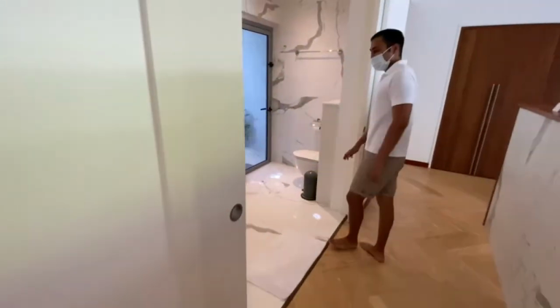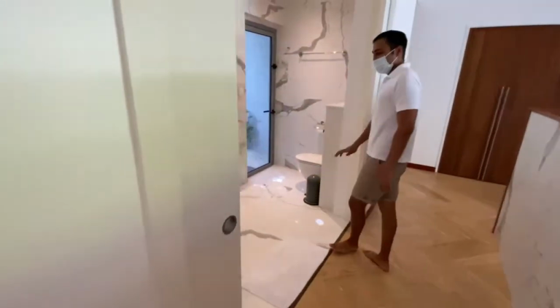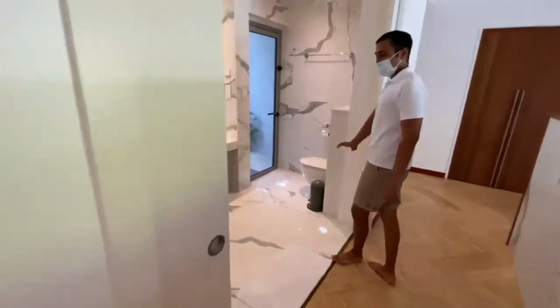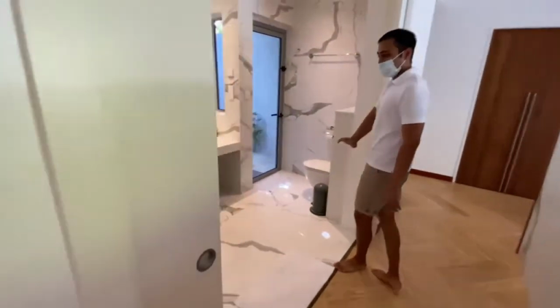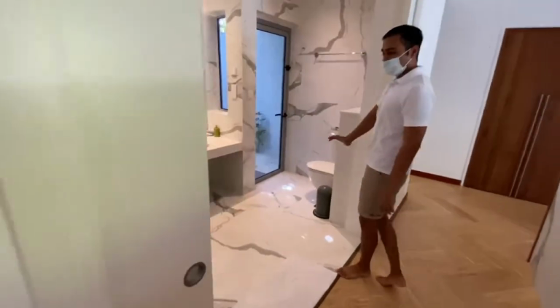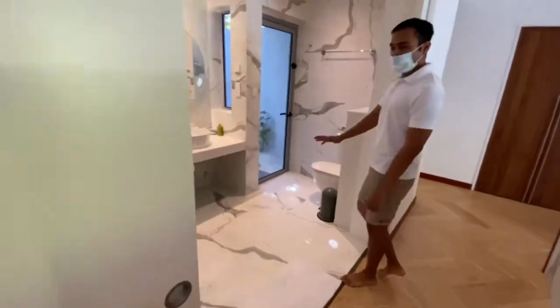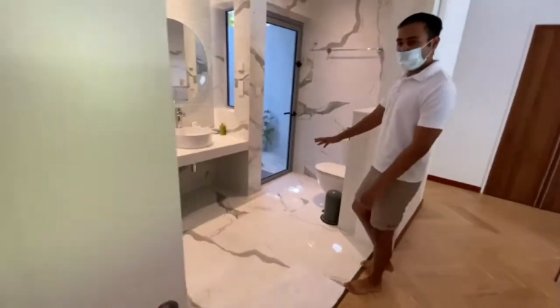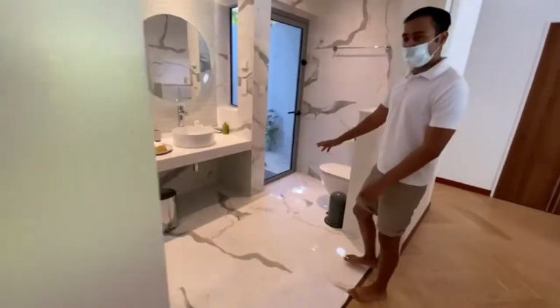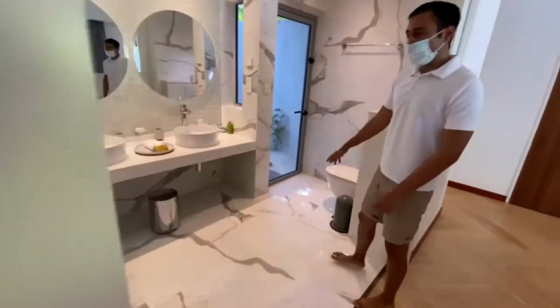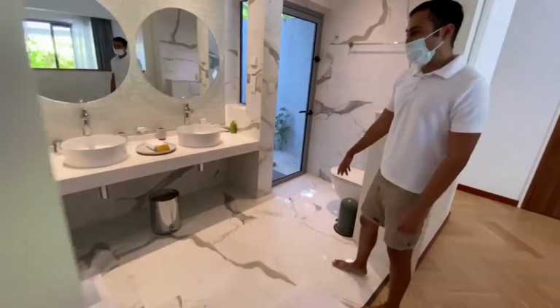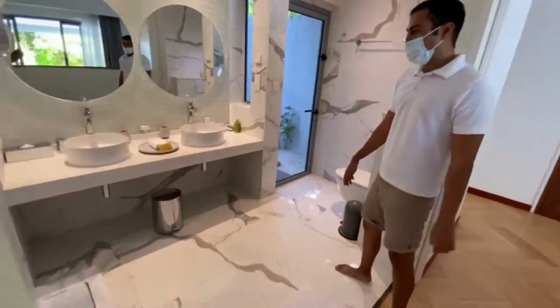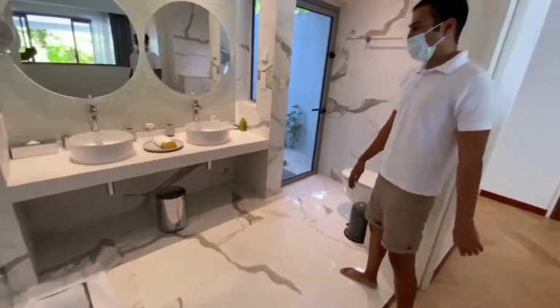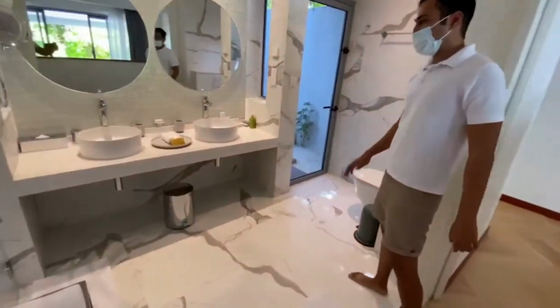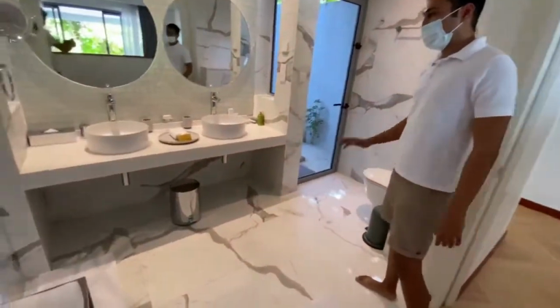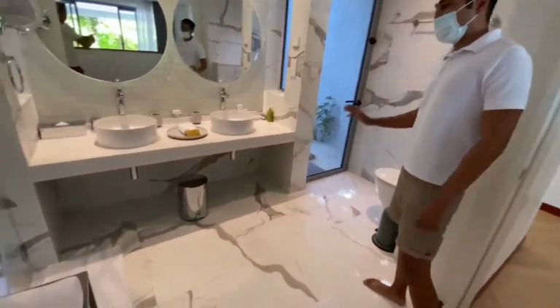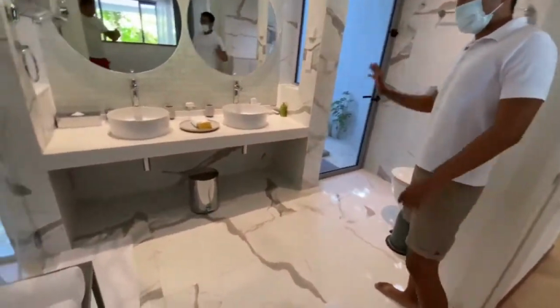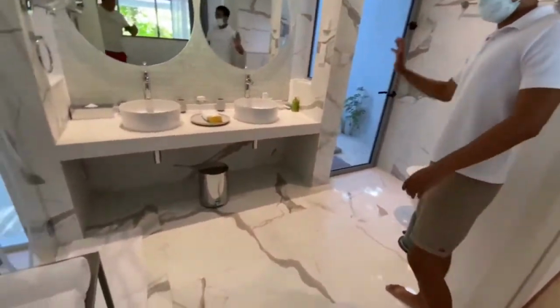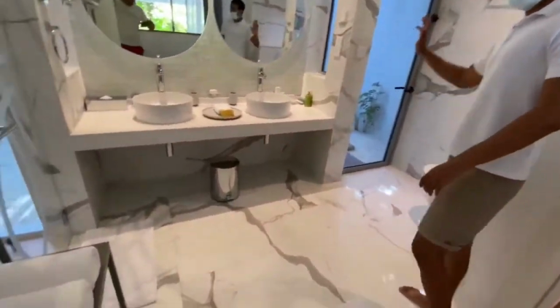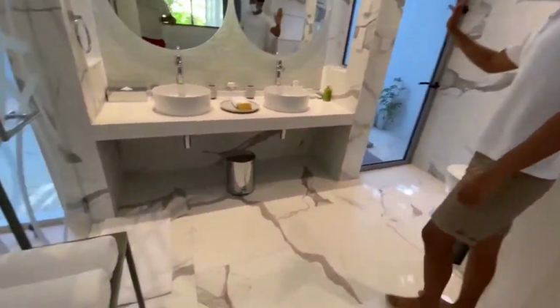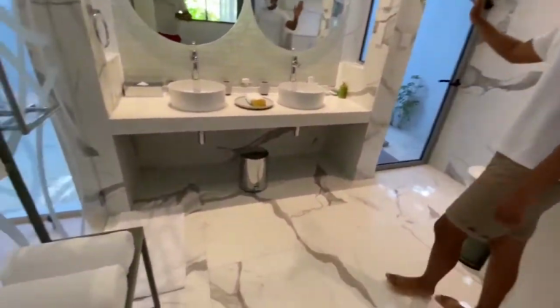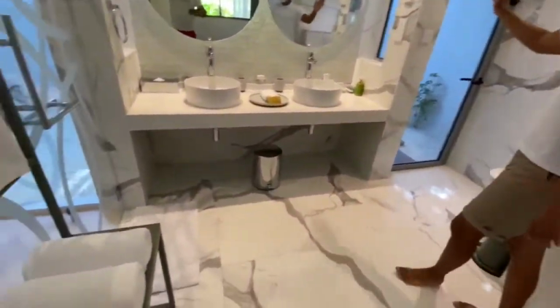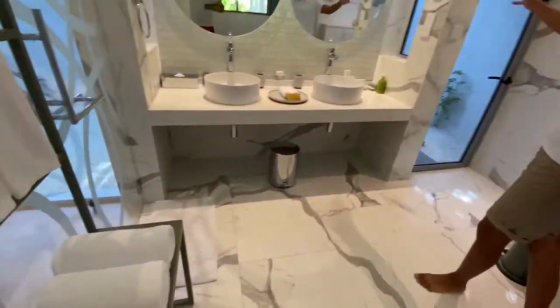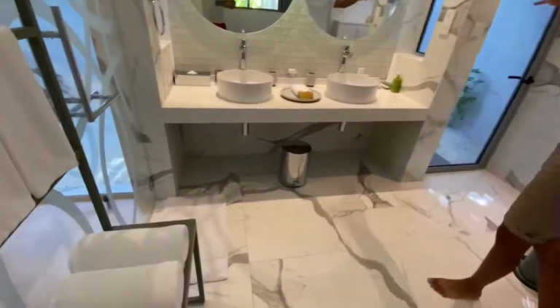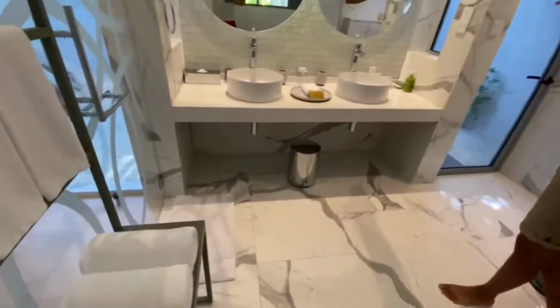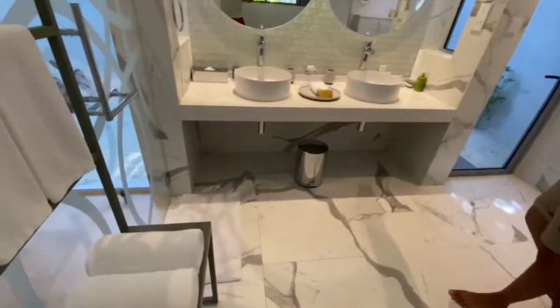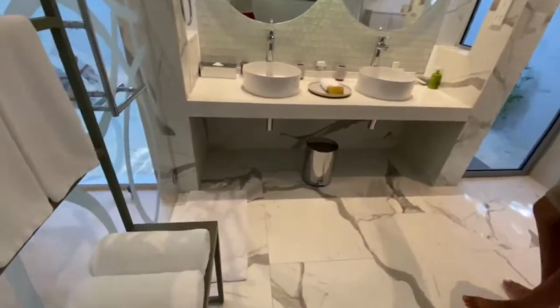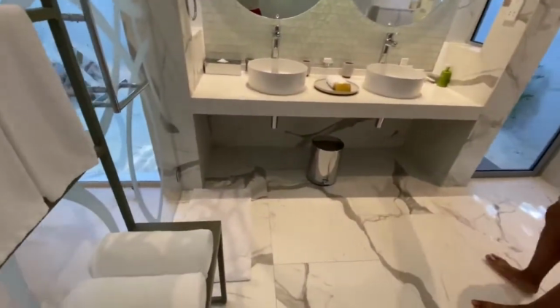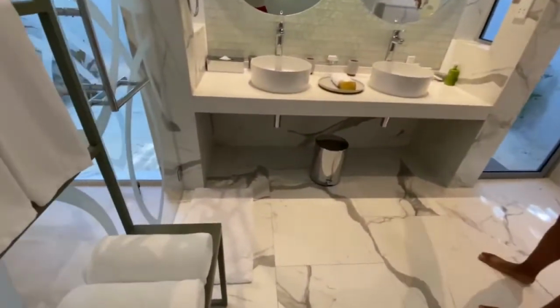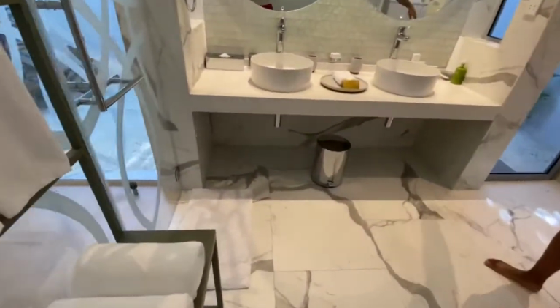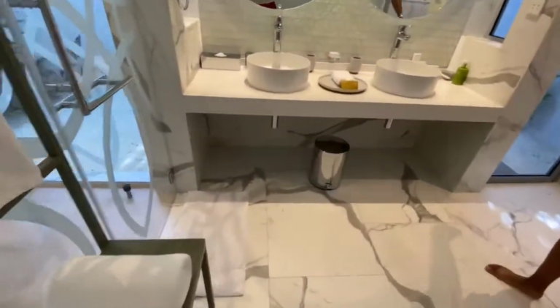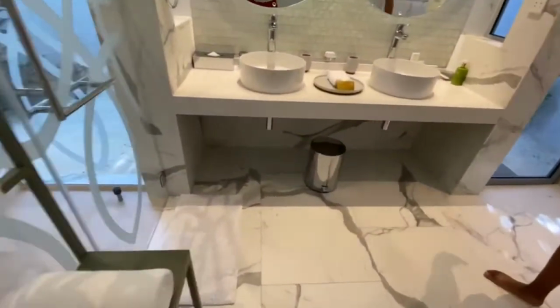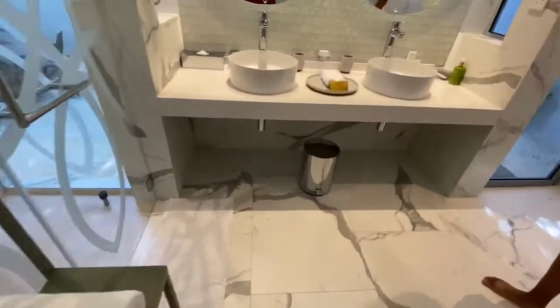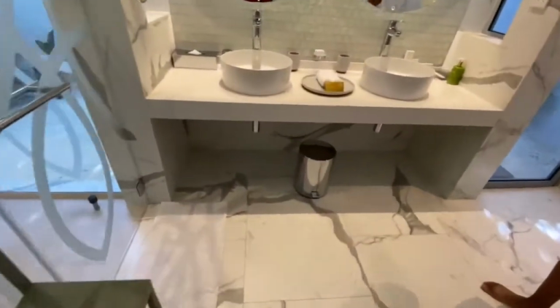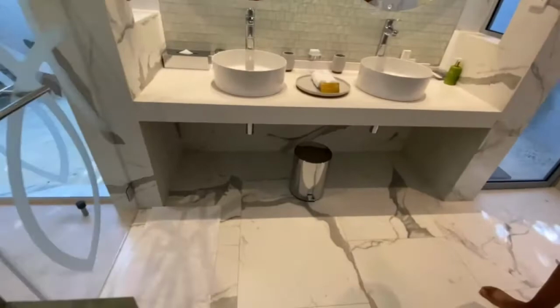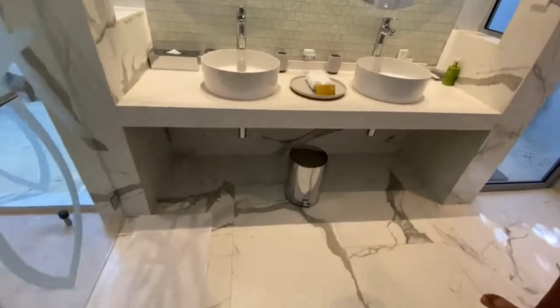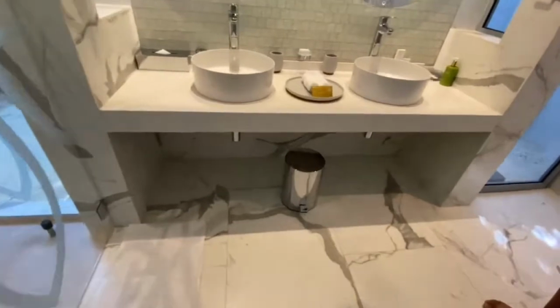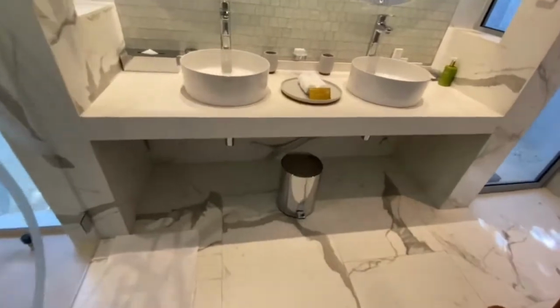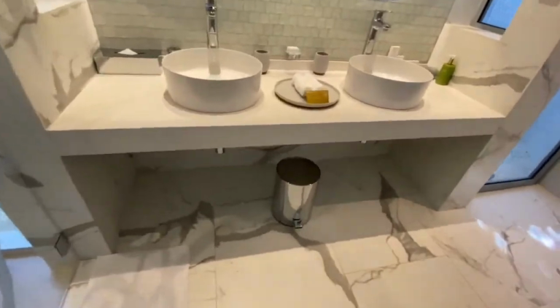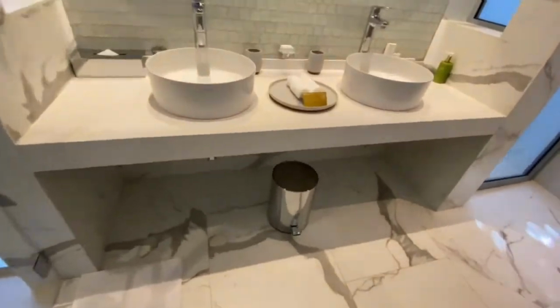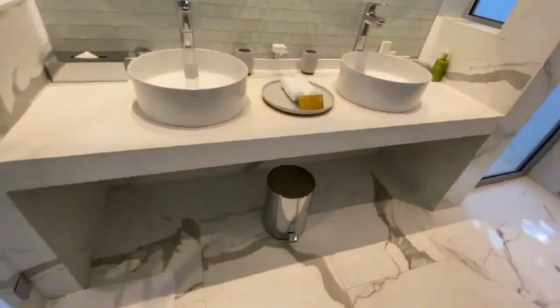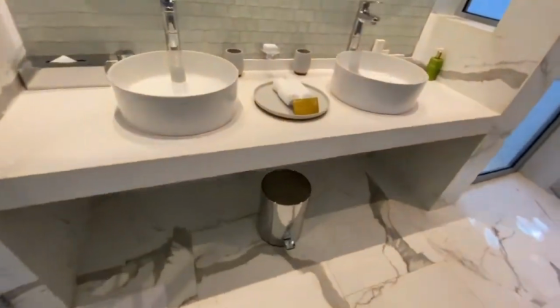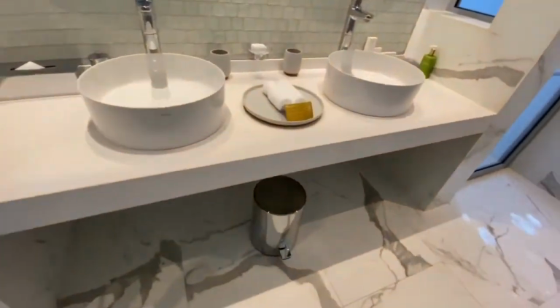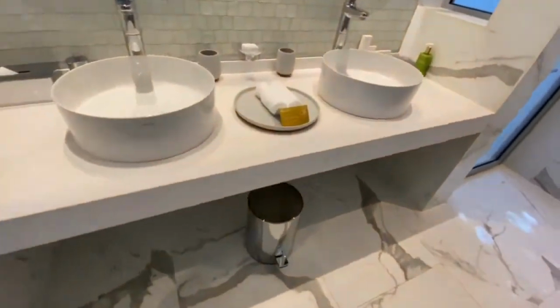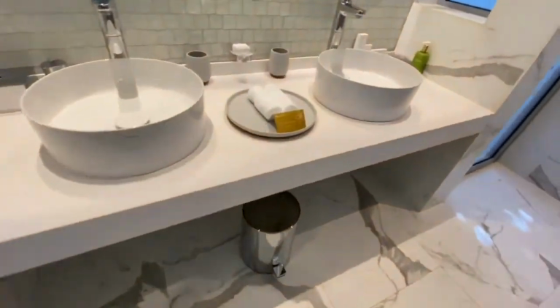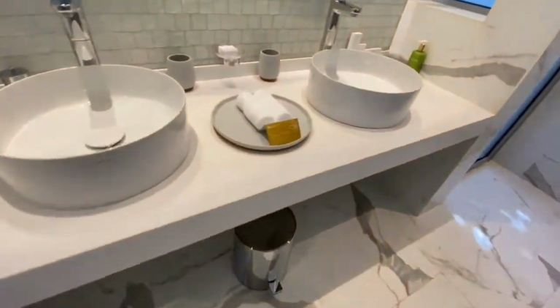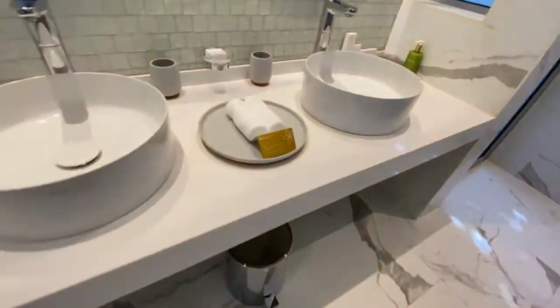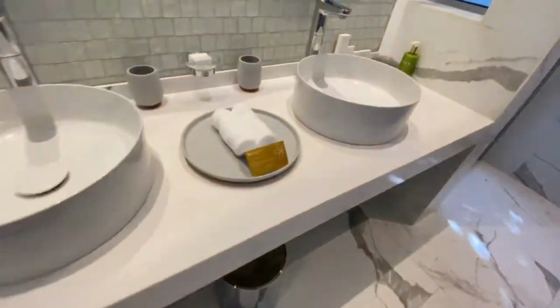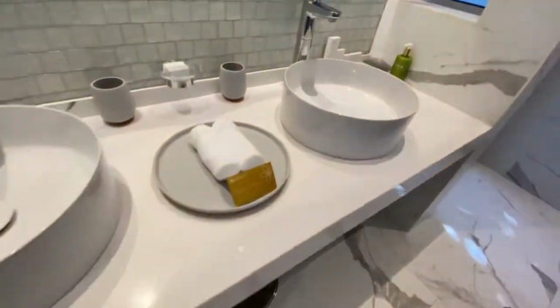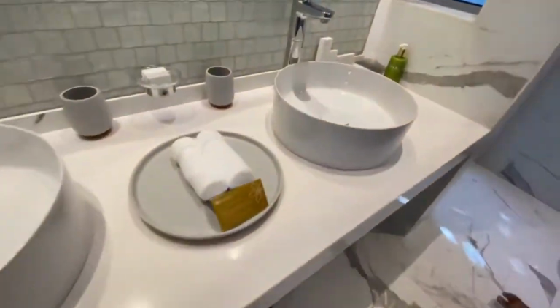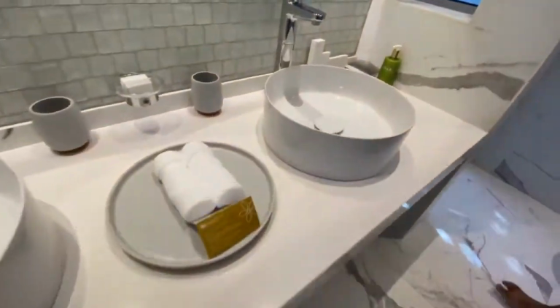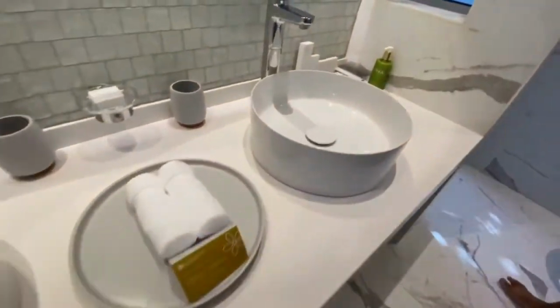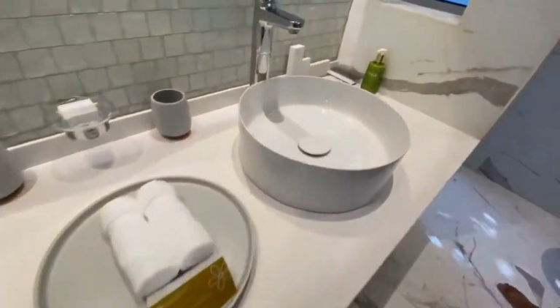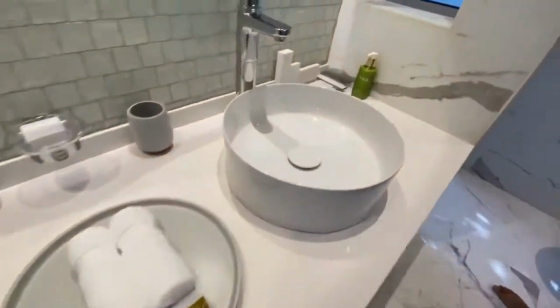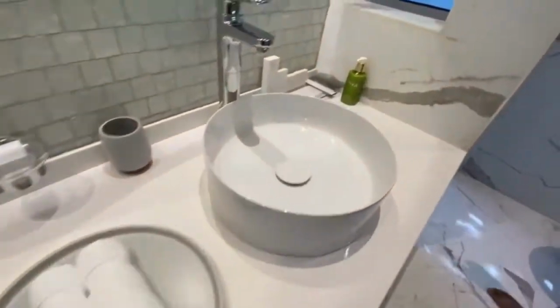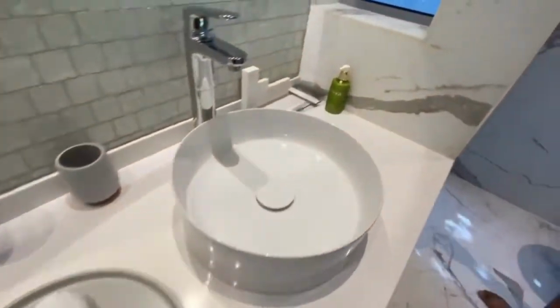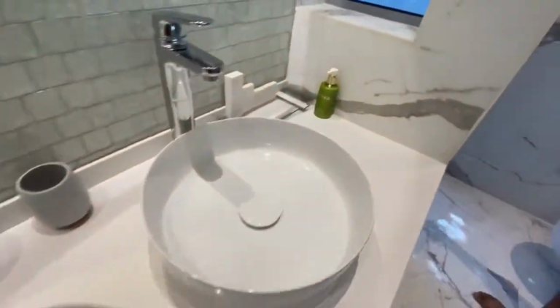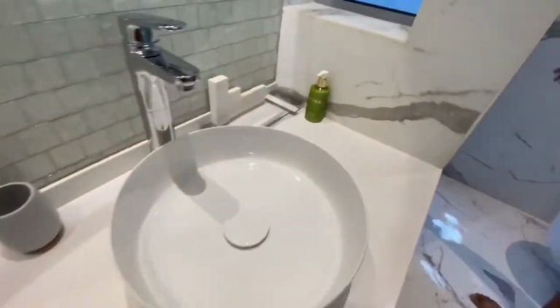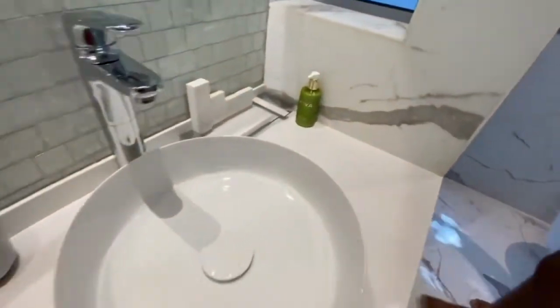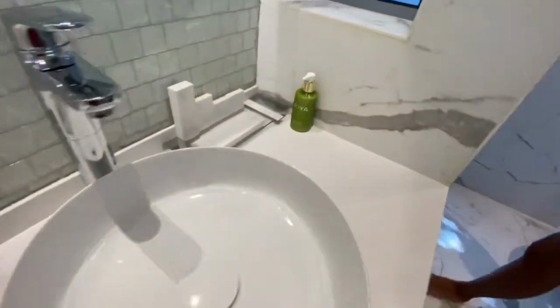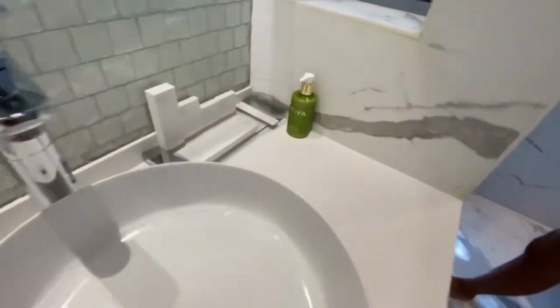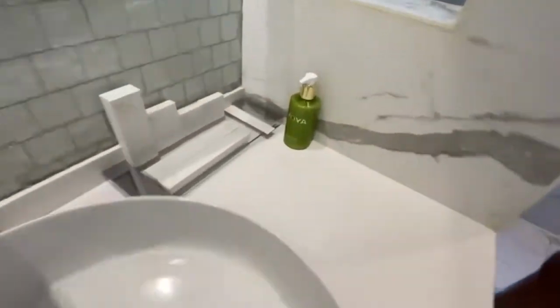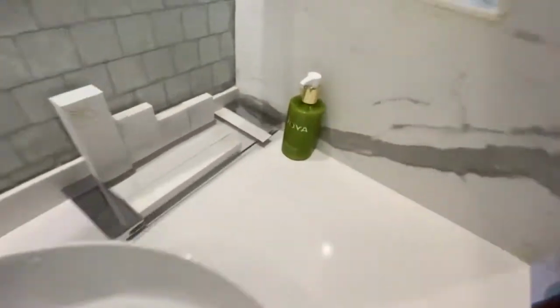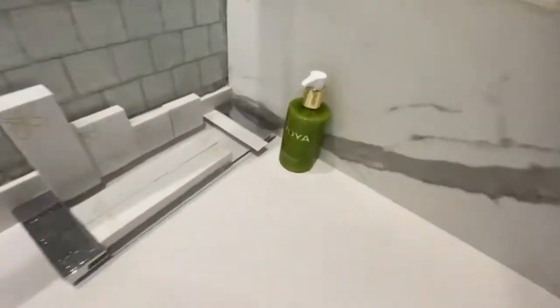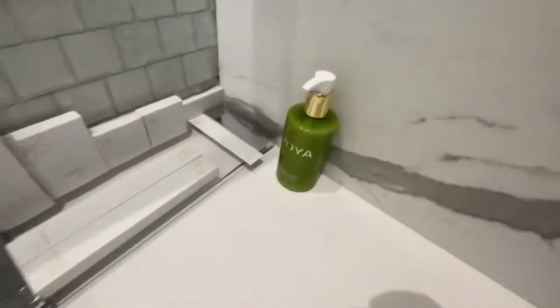Here we have the bathroom with an outdoor shower area and an indoor shower area as well.